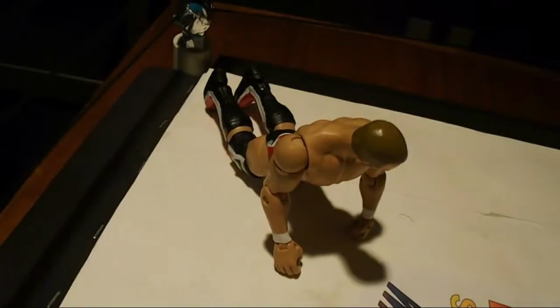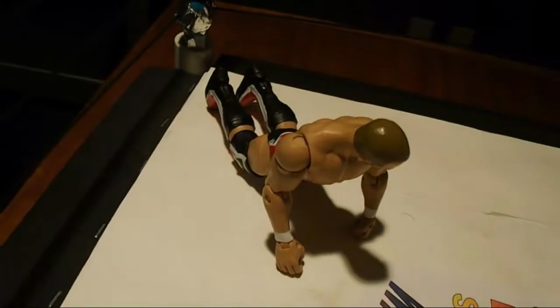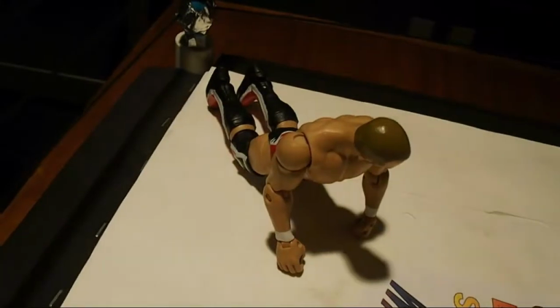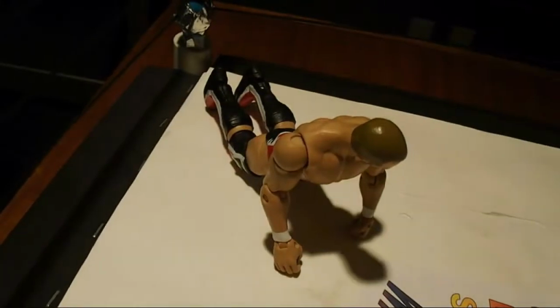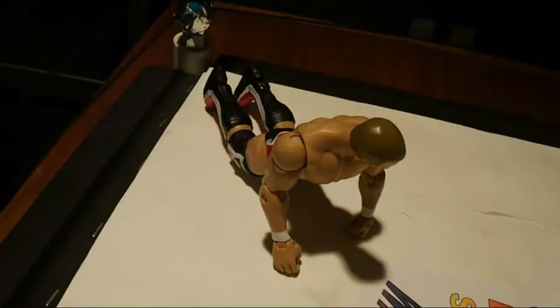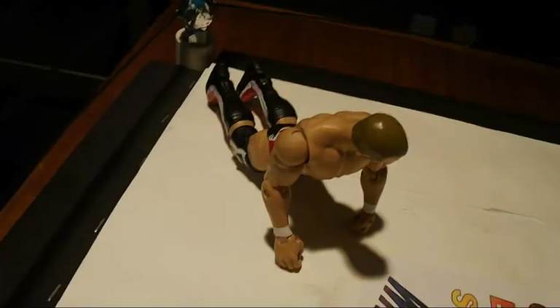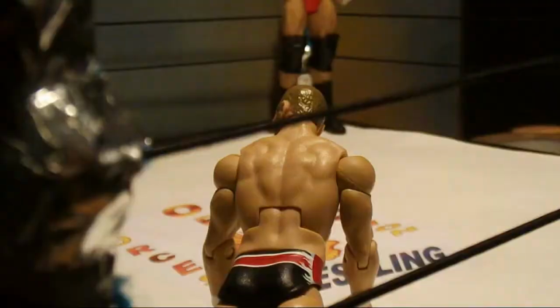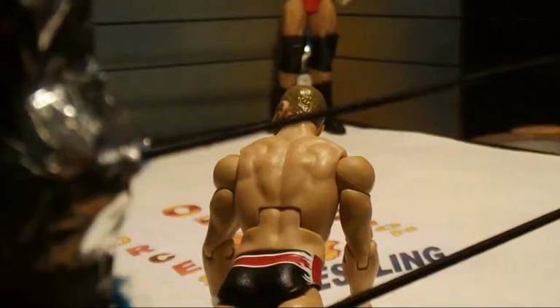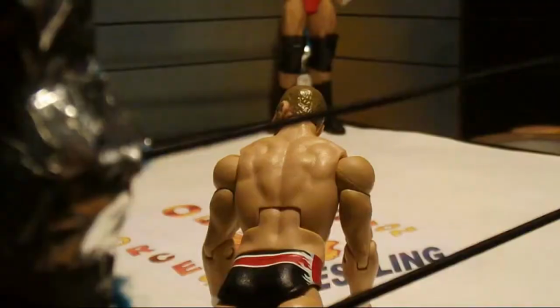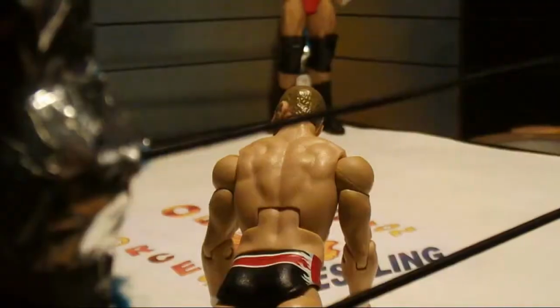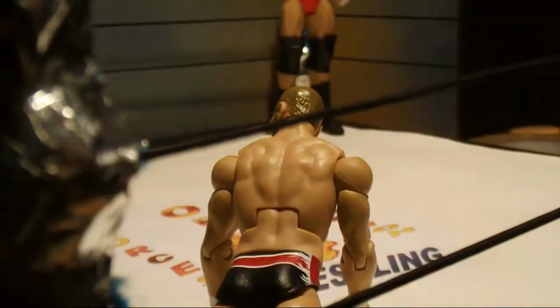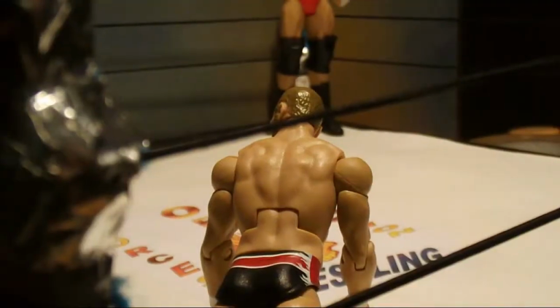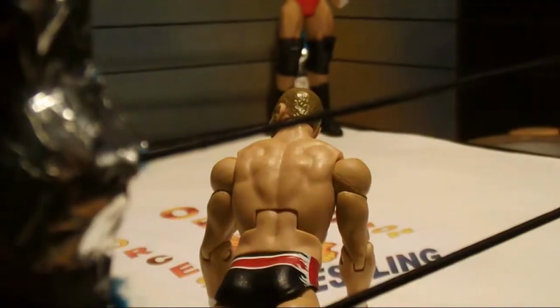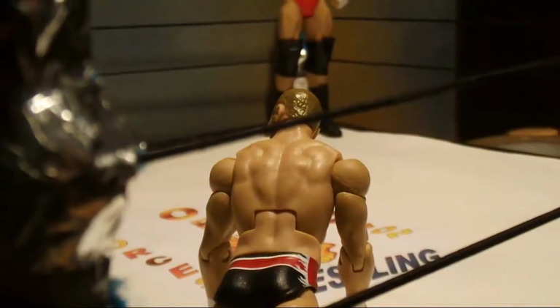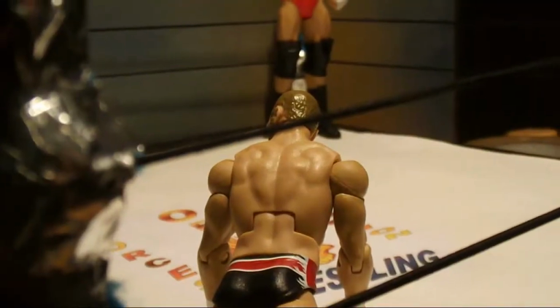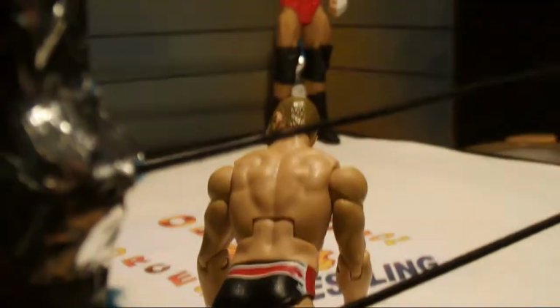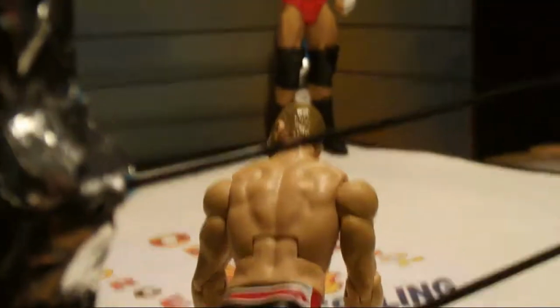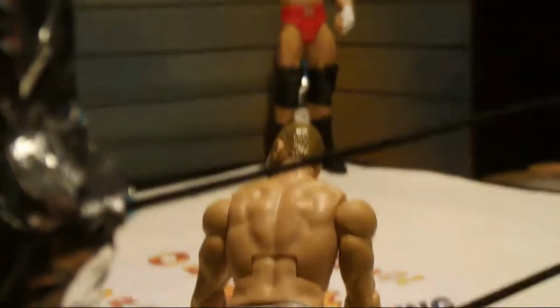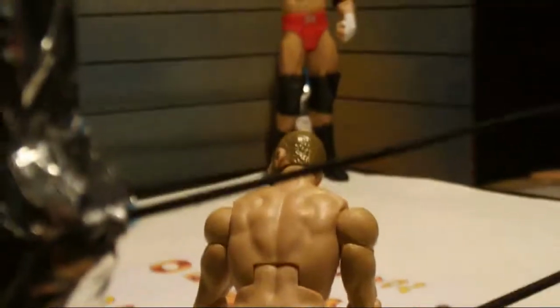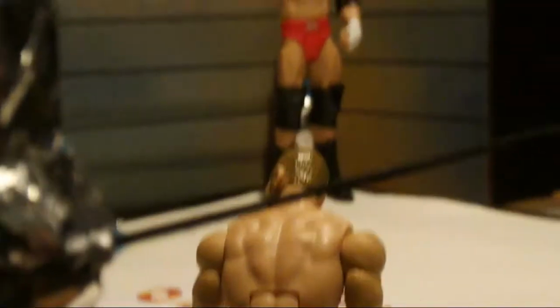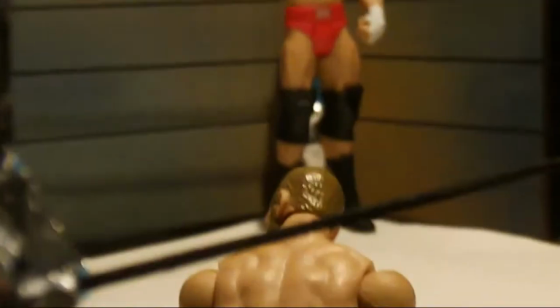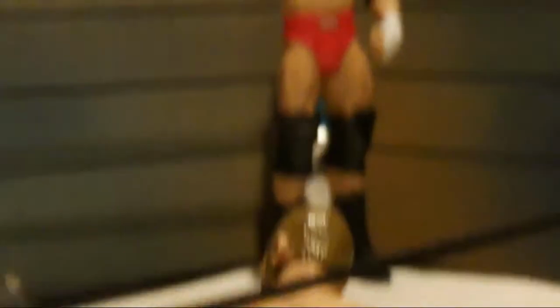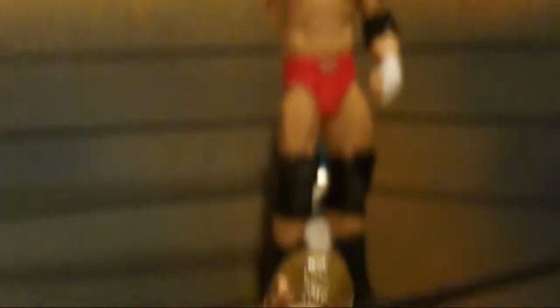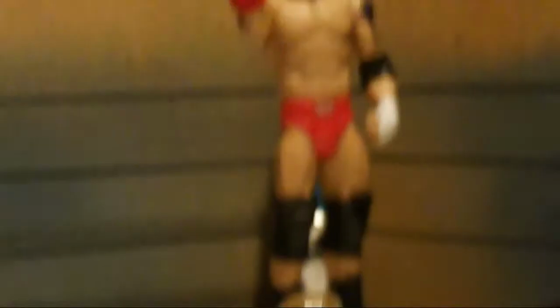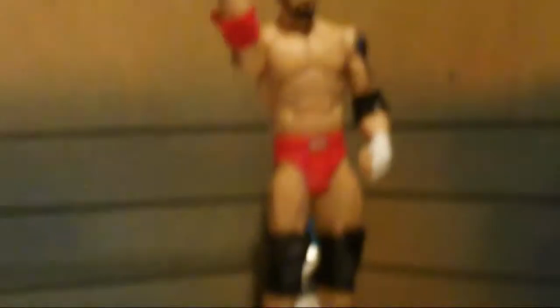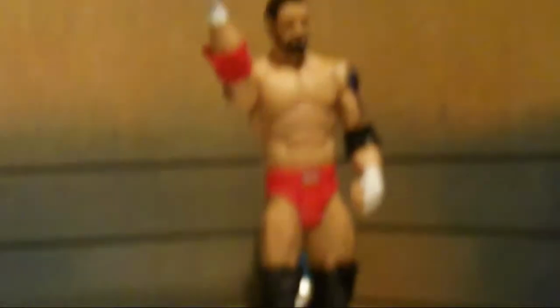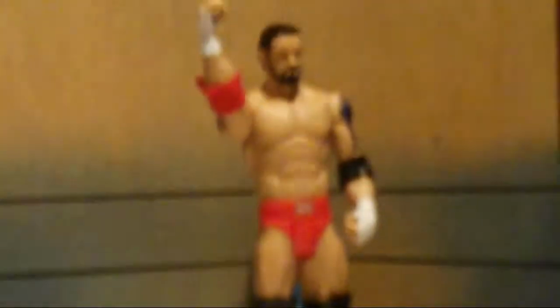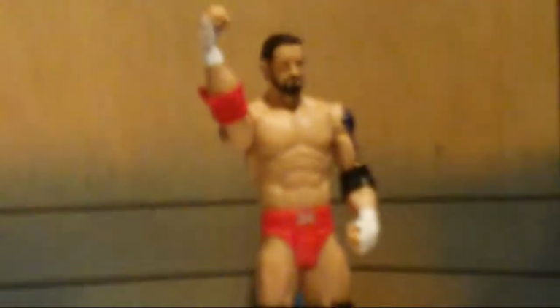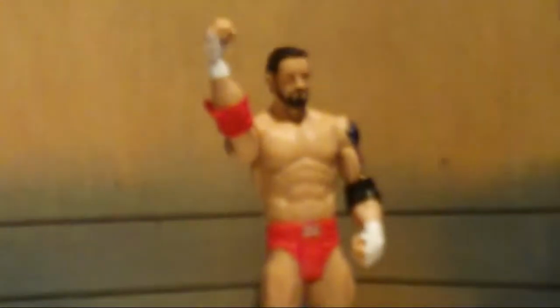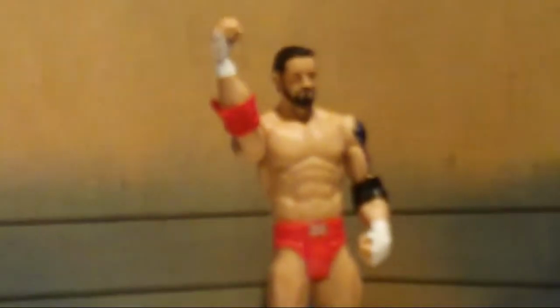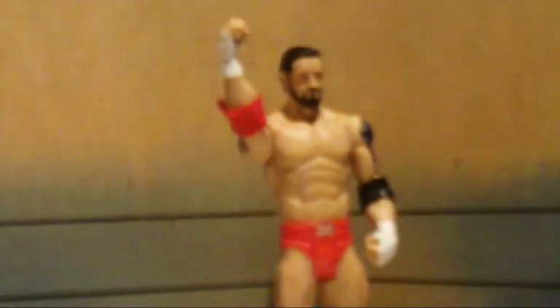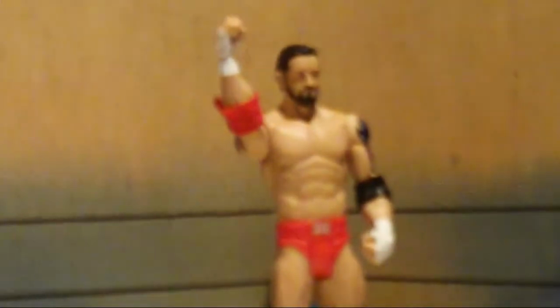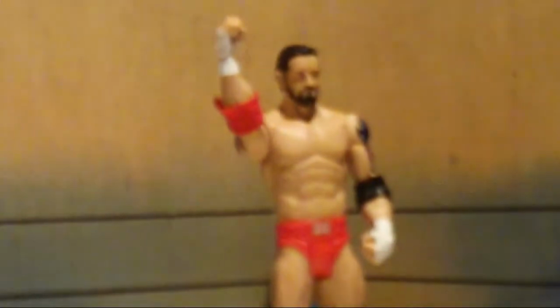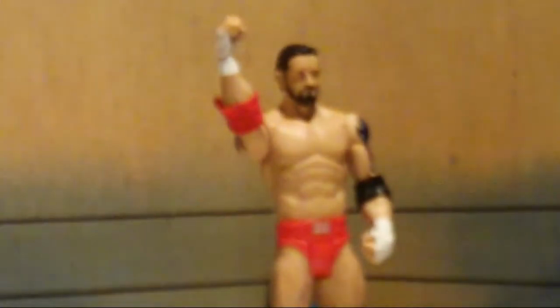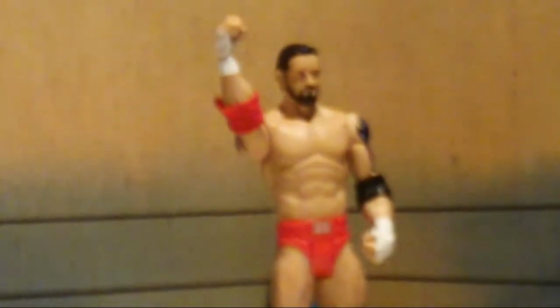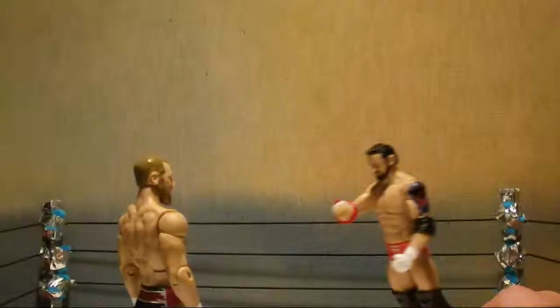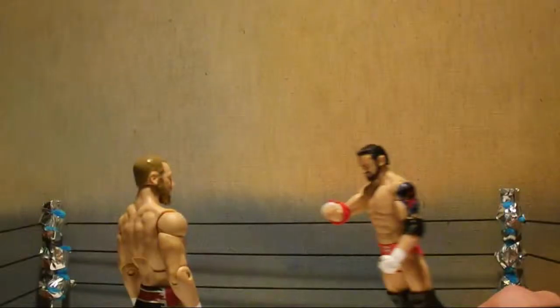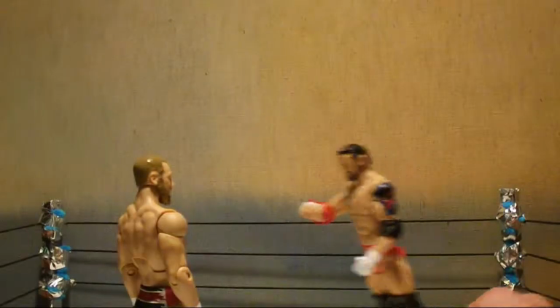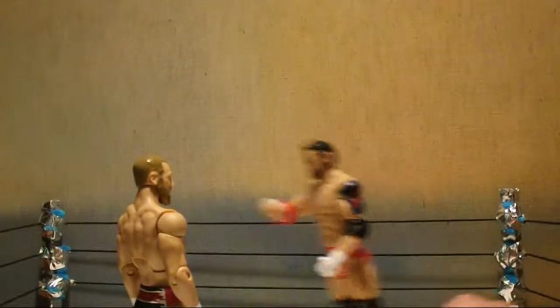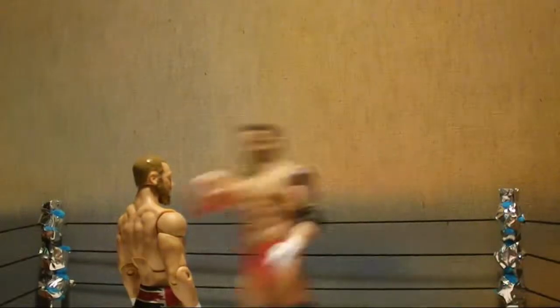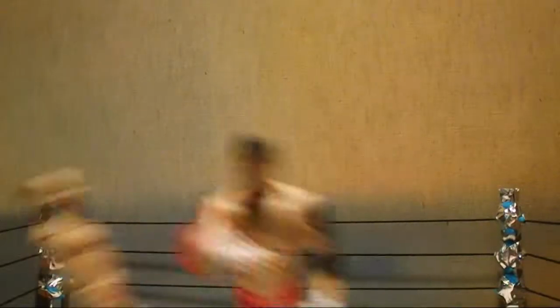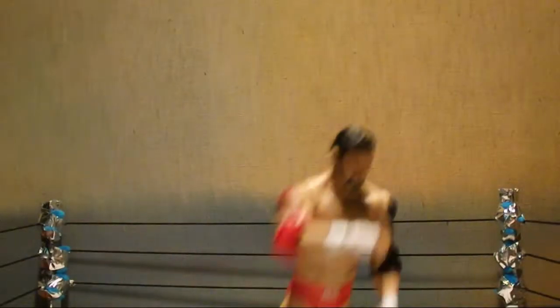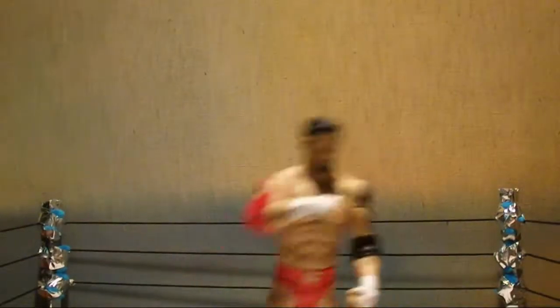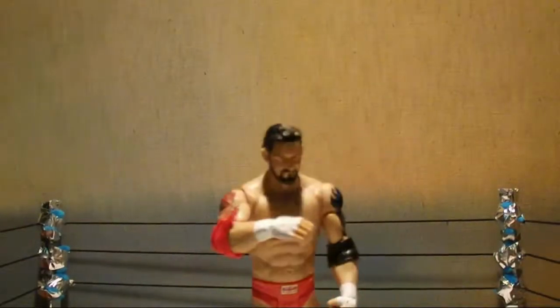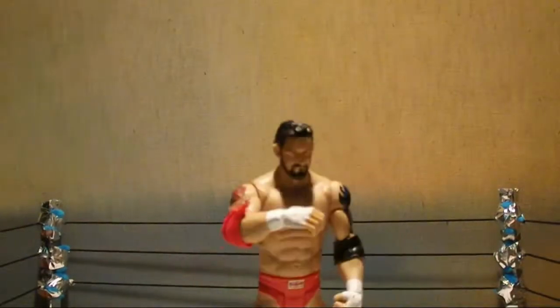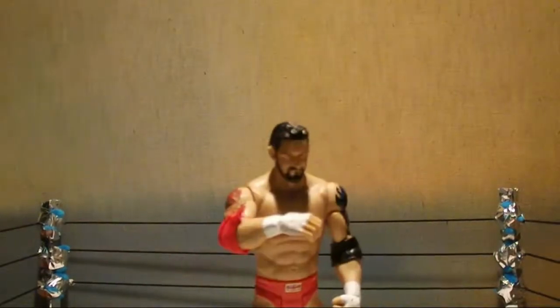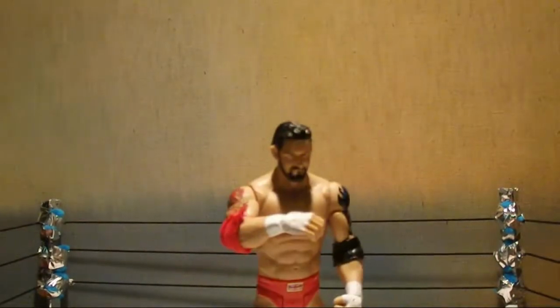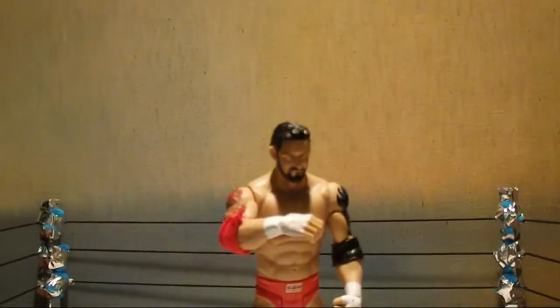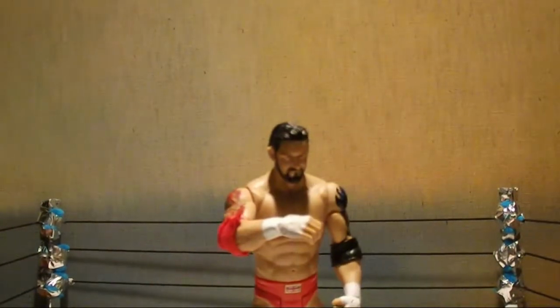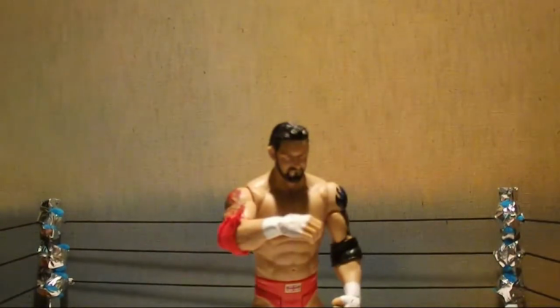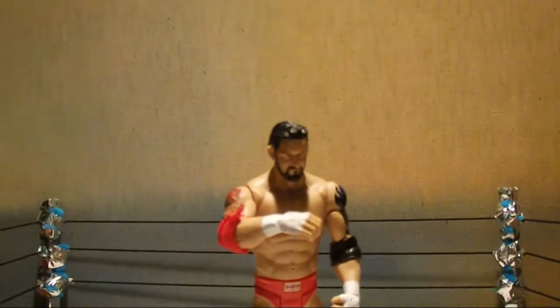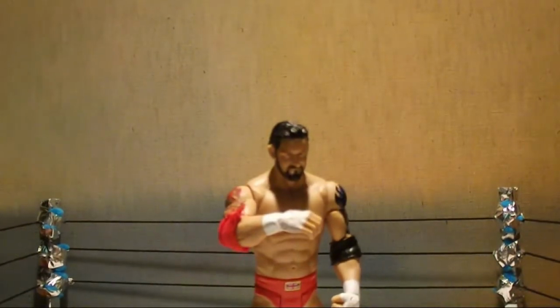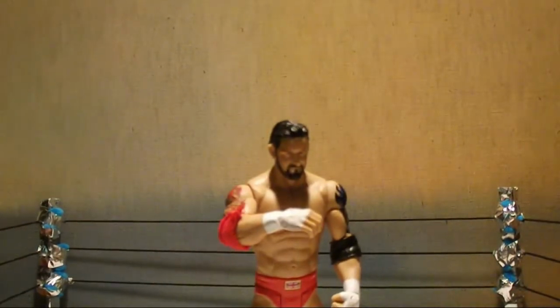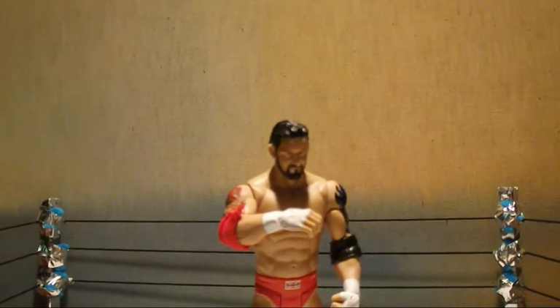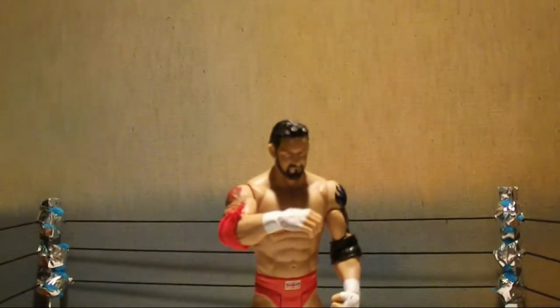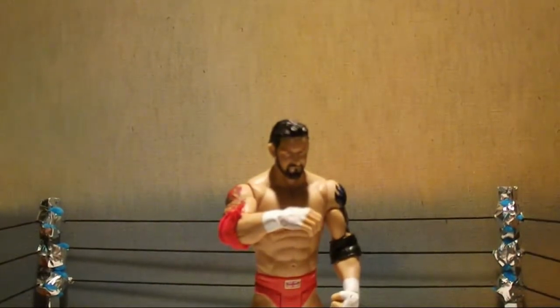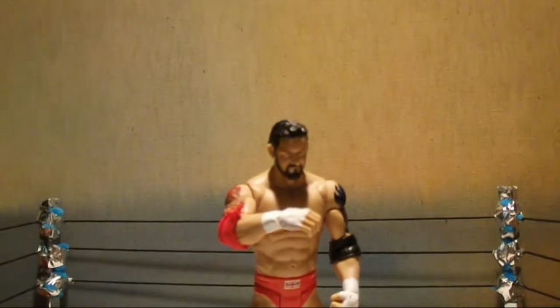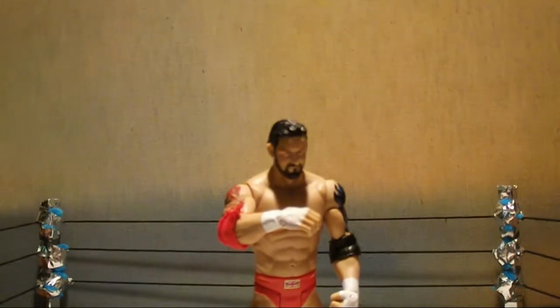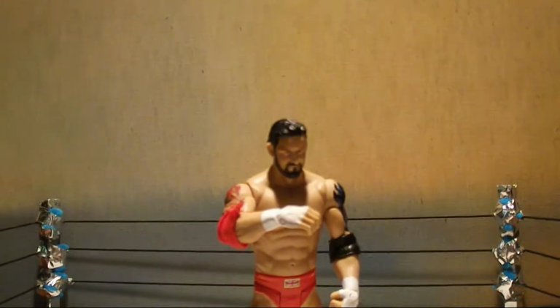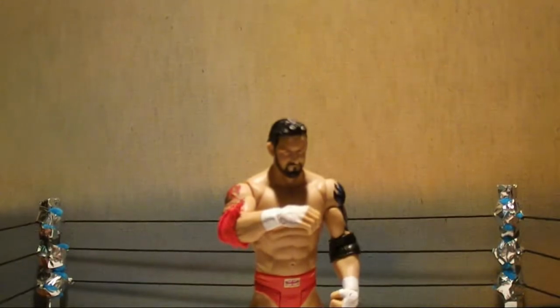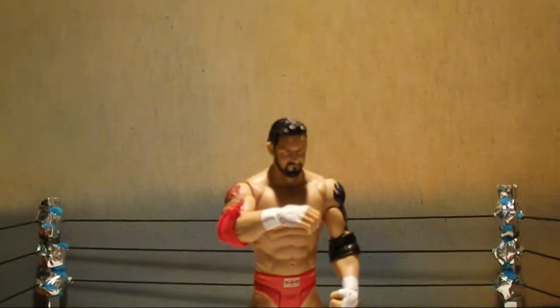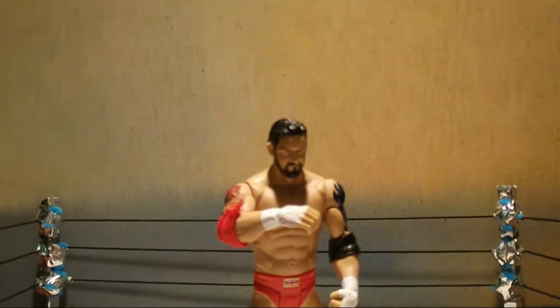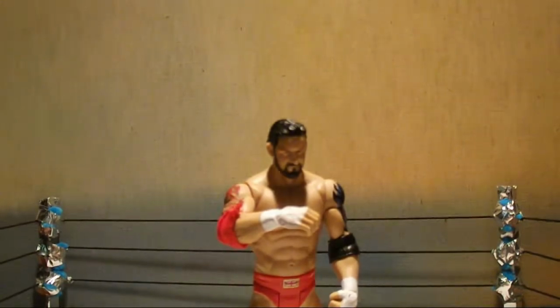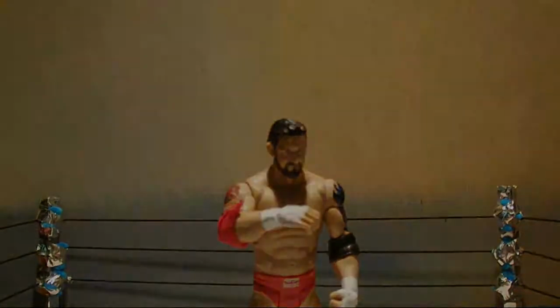Oh look out Barrett! He's winding up for the bull hammer! Look out Brian! Barrett connects with the bull hammer!